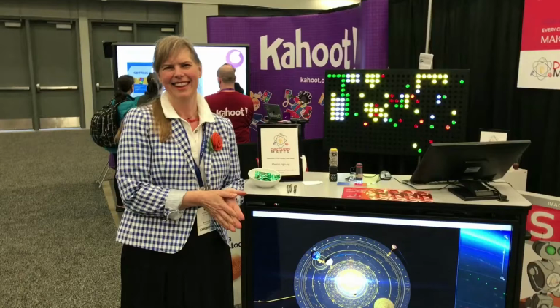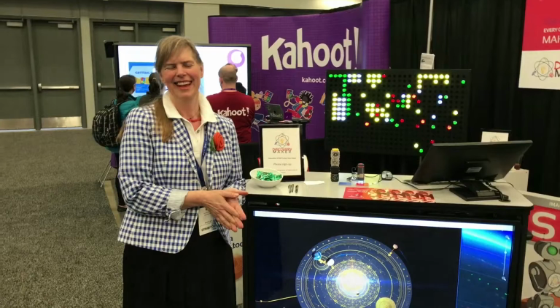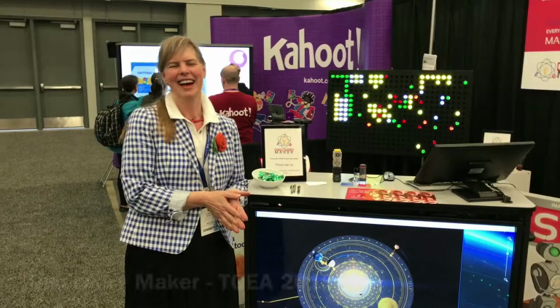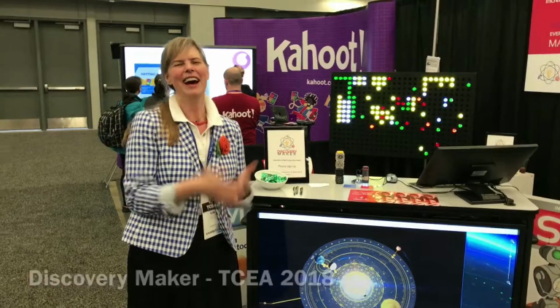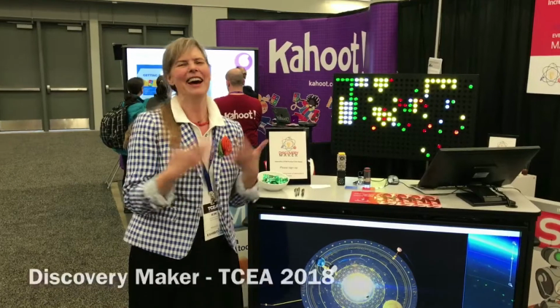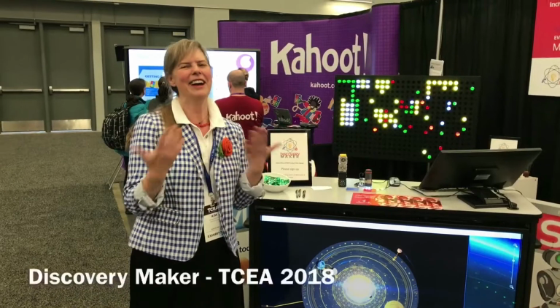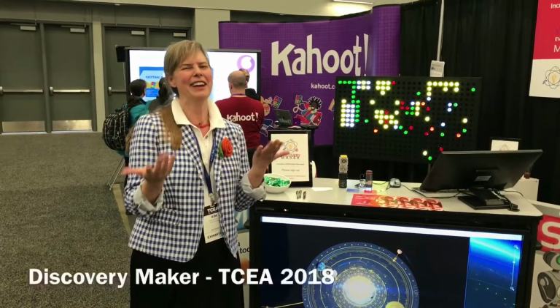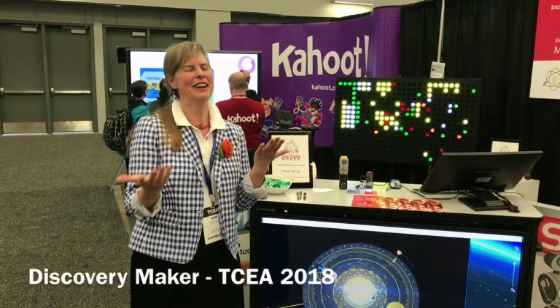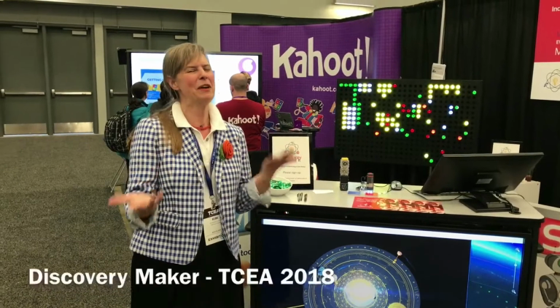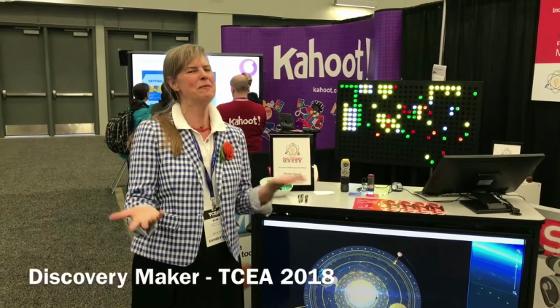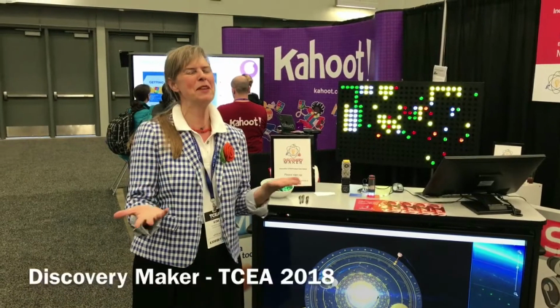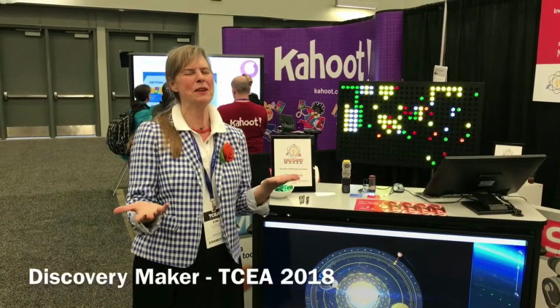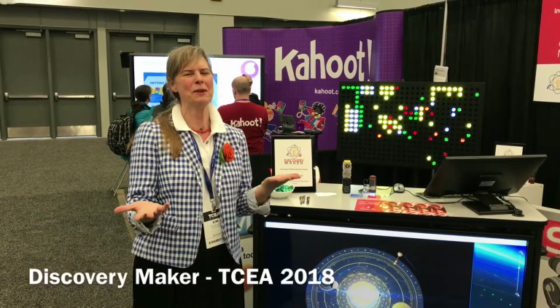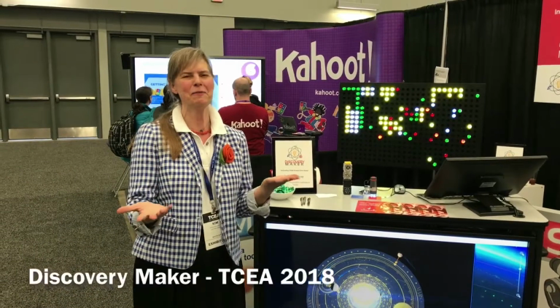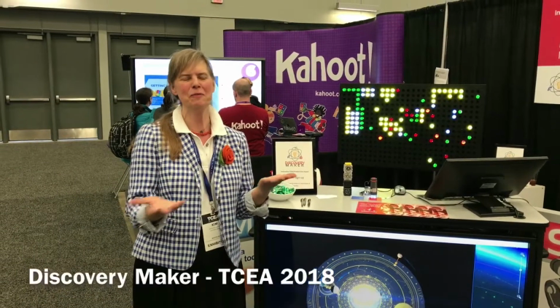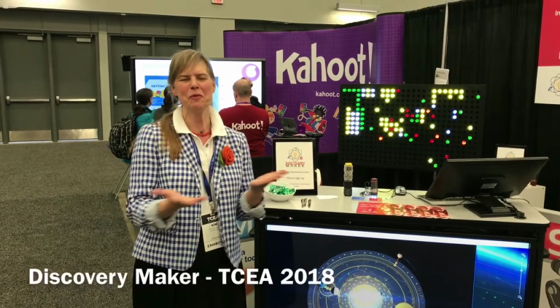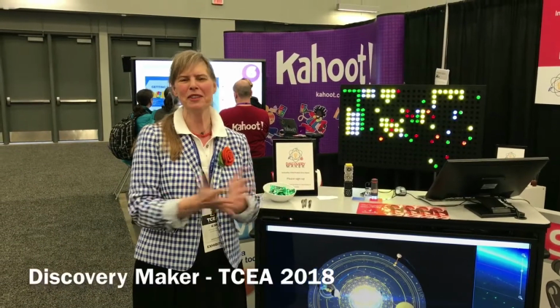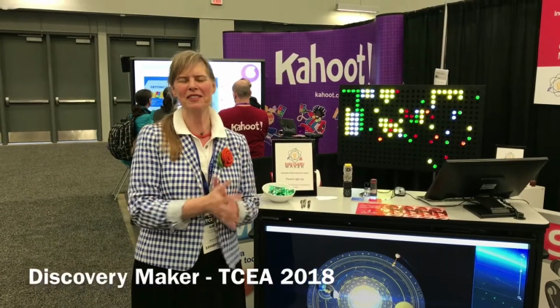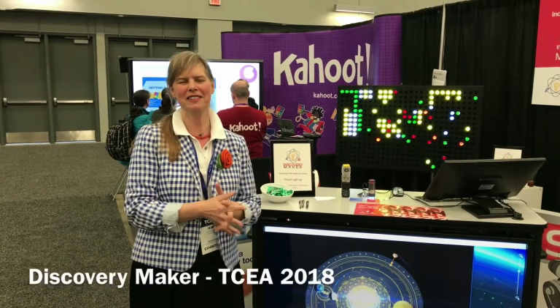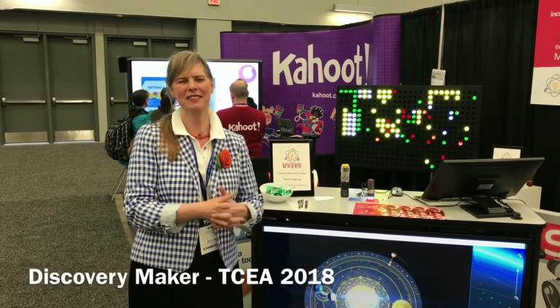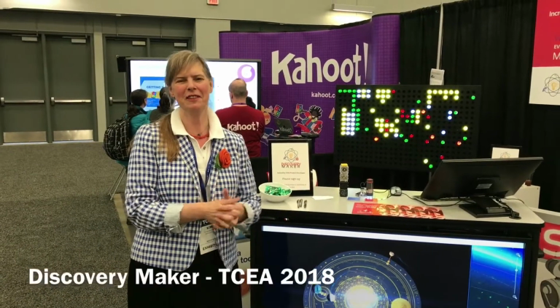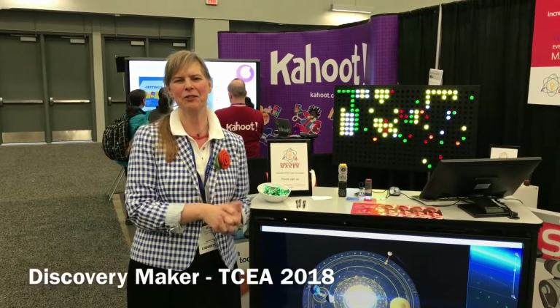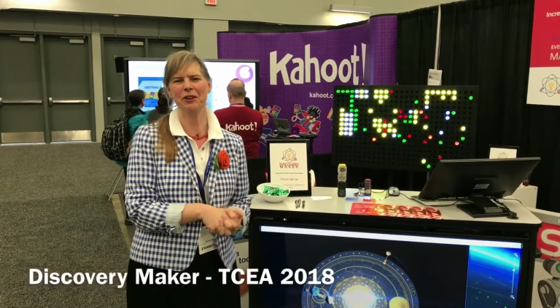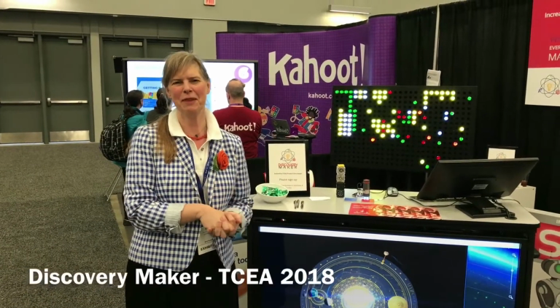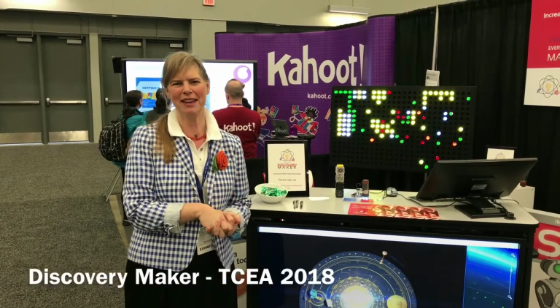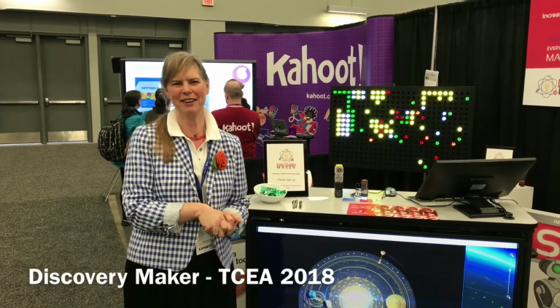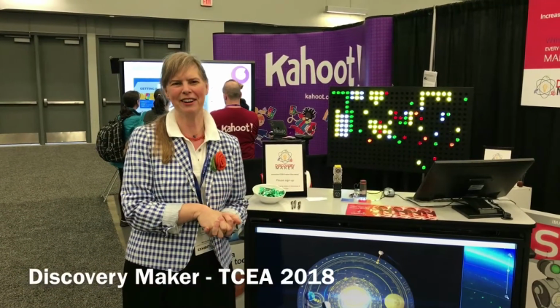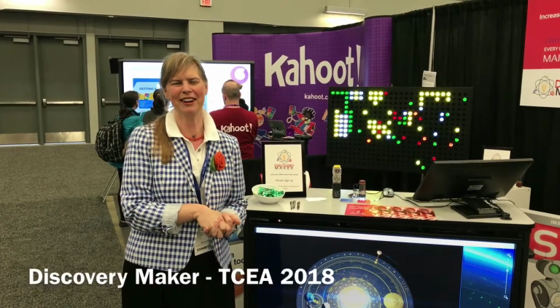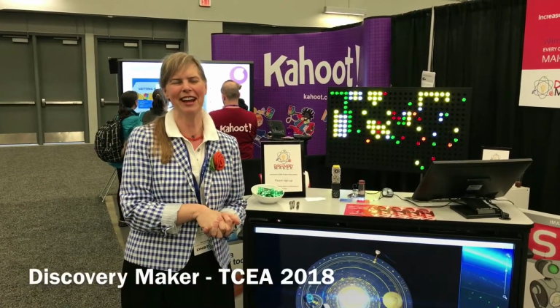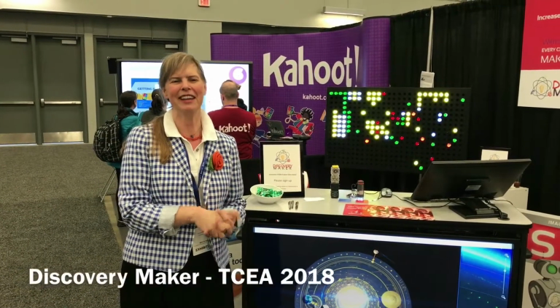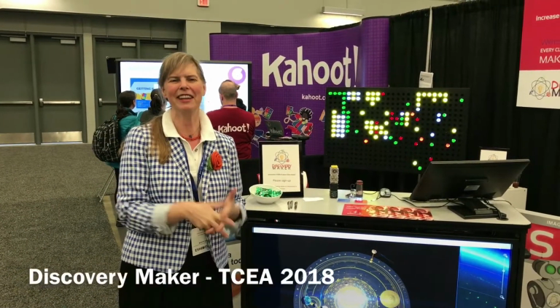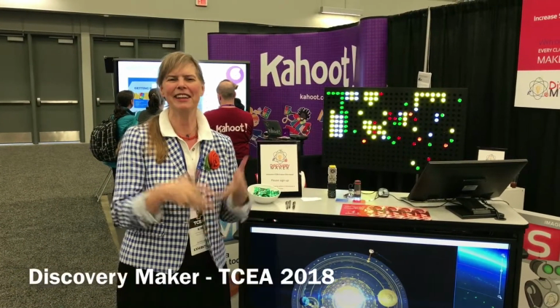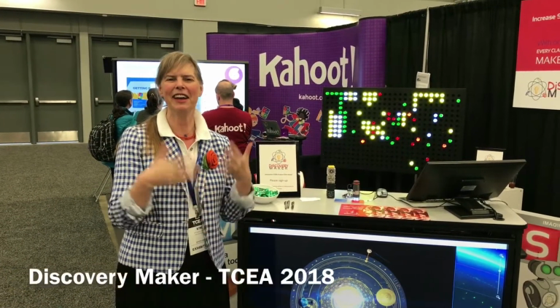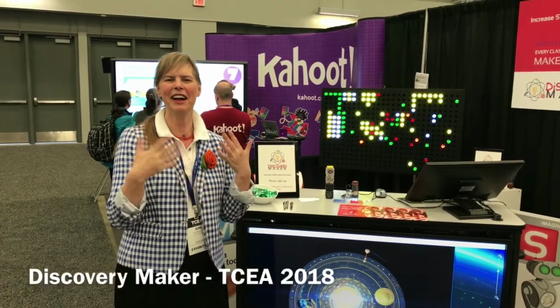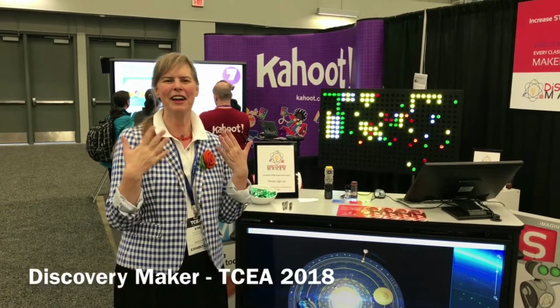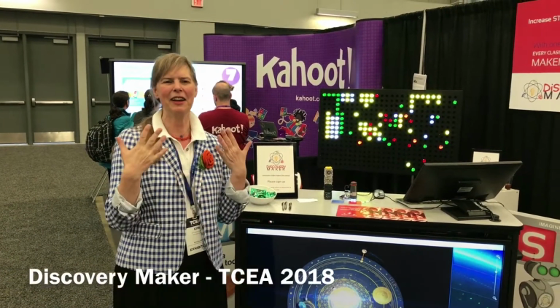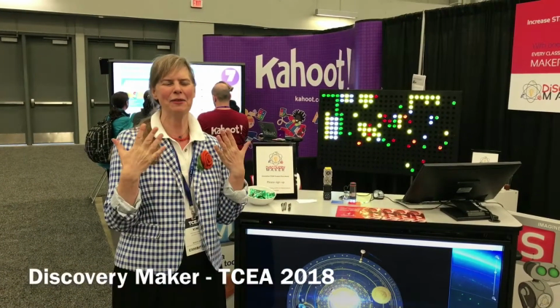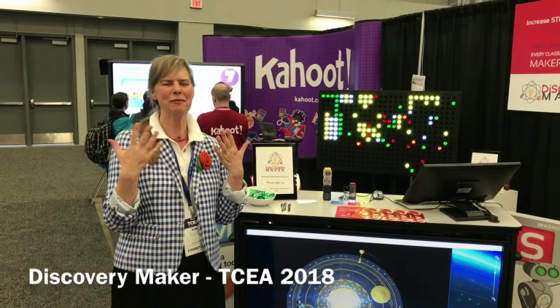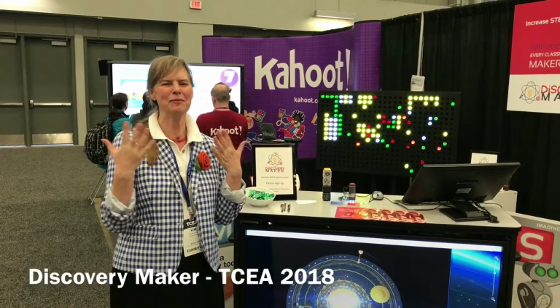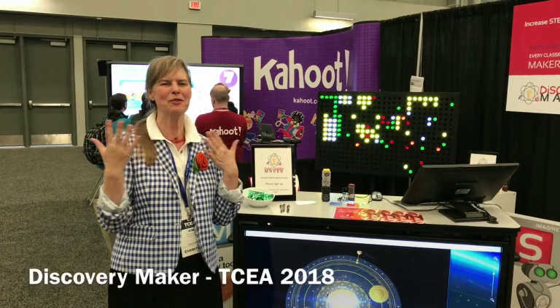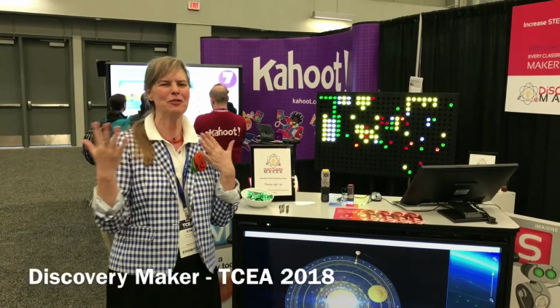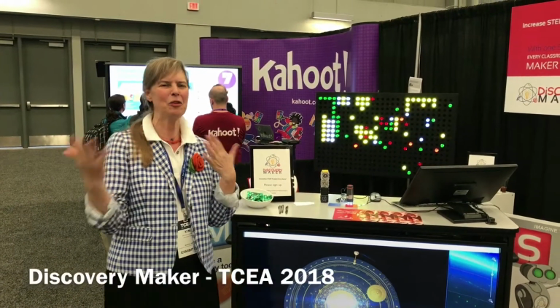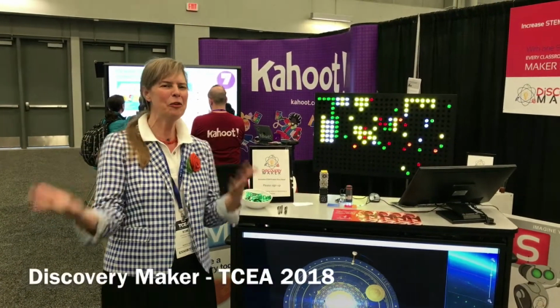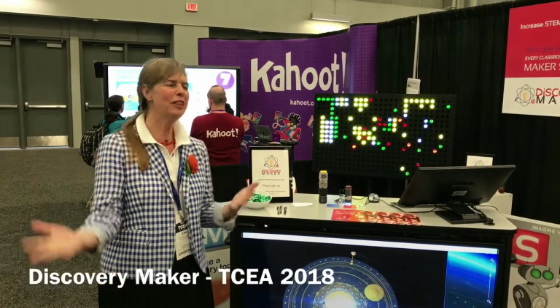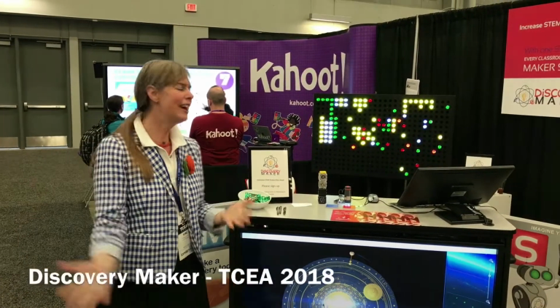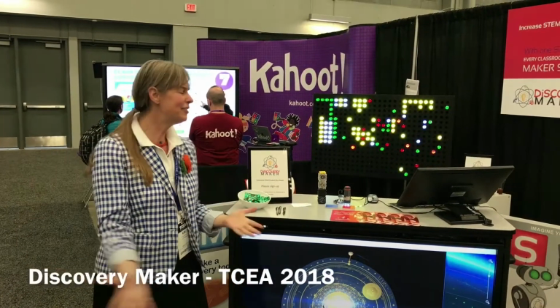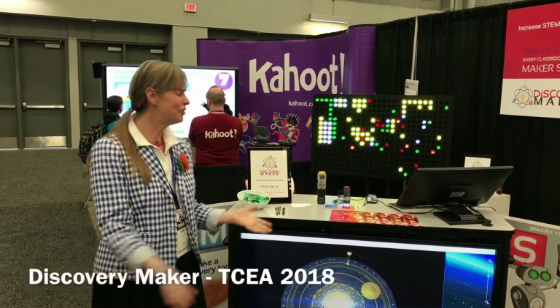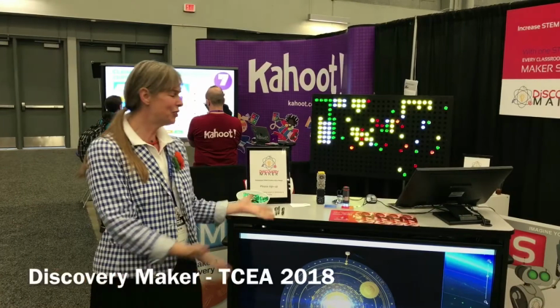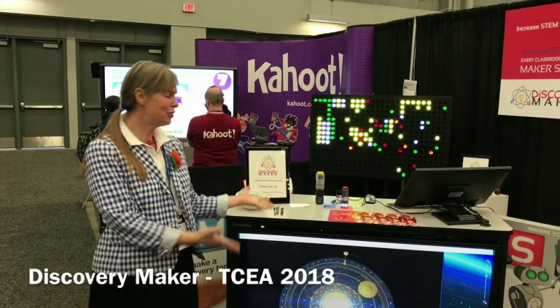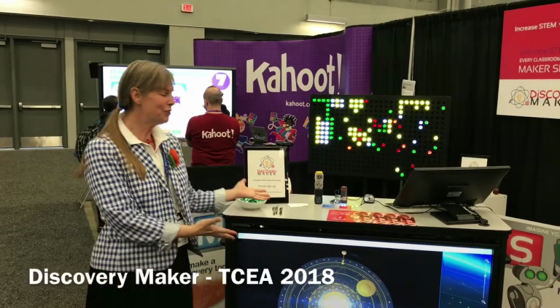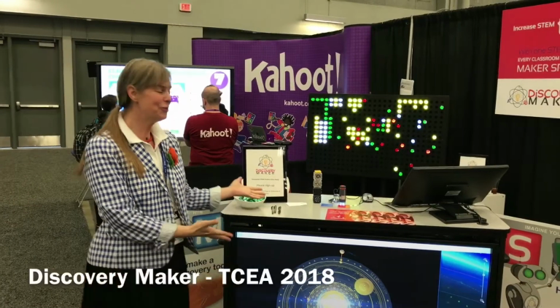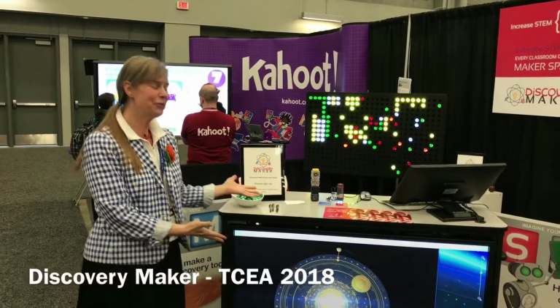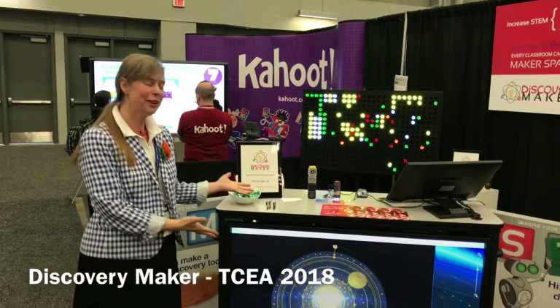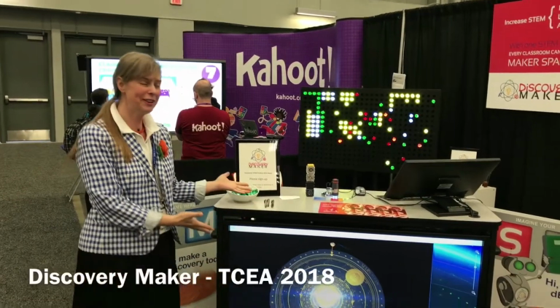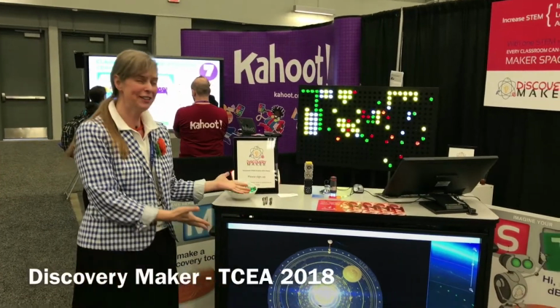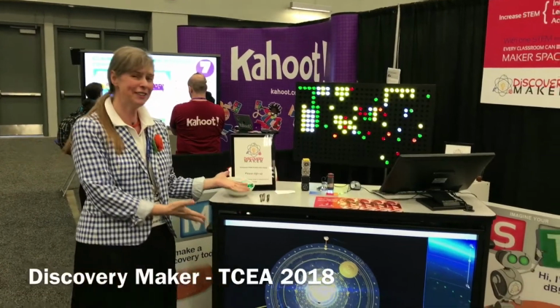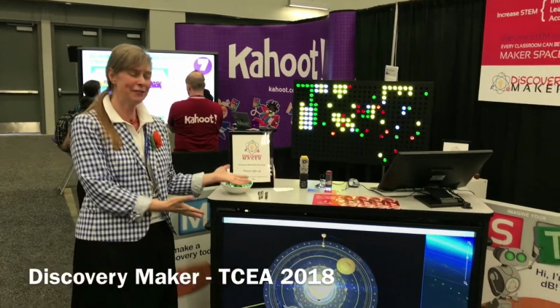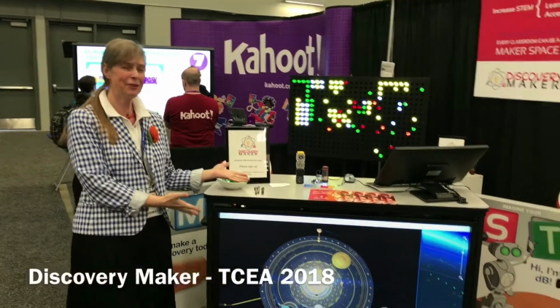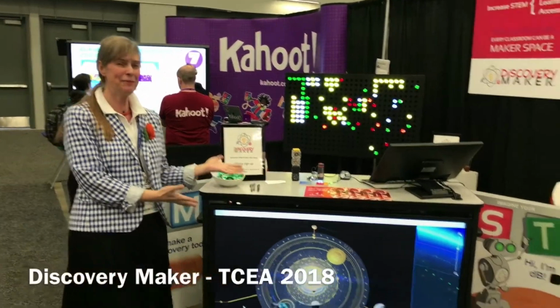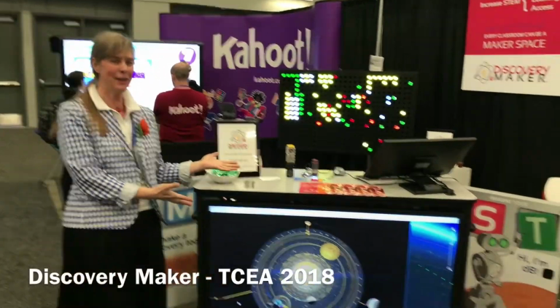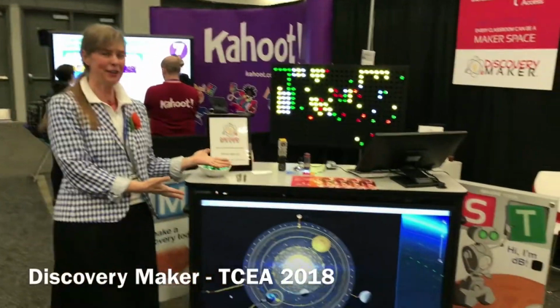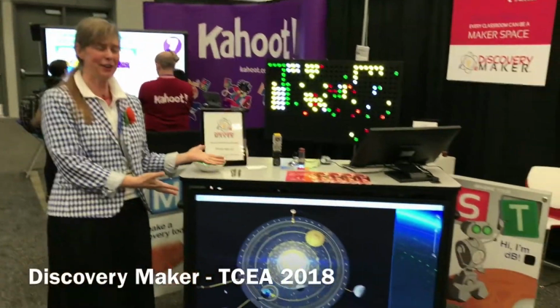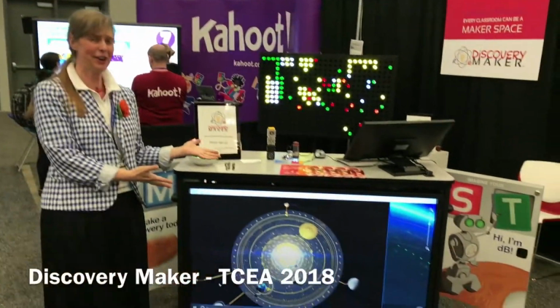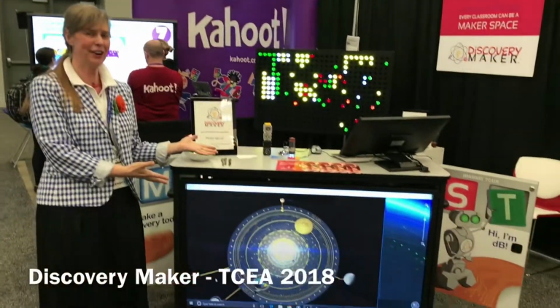Hi, I'm Kim with Discovery Maker, and I am so glad to show you our Discovery Maker cart.